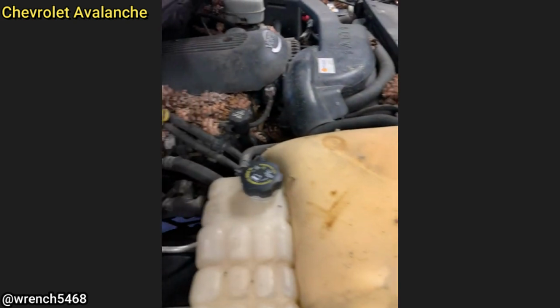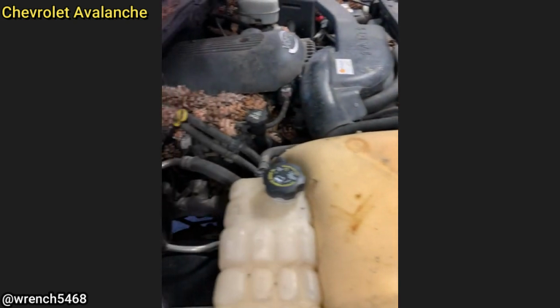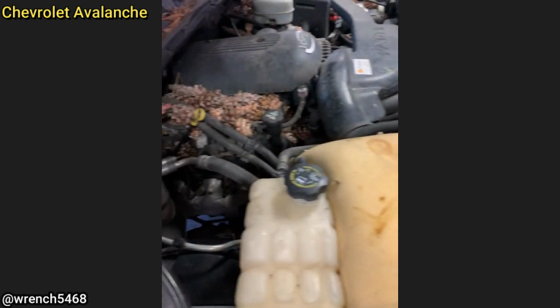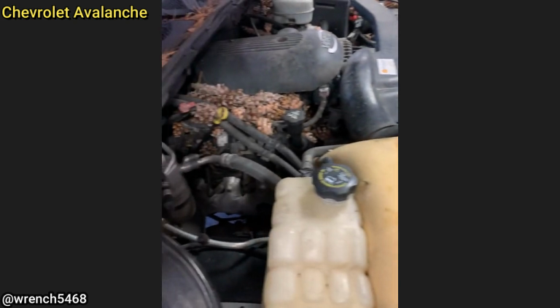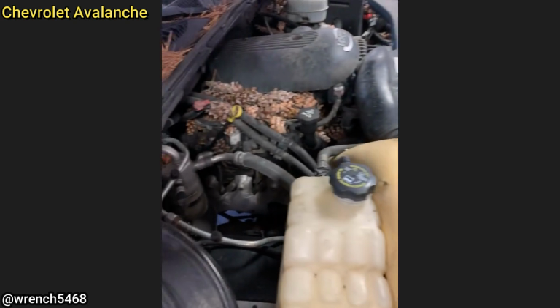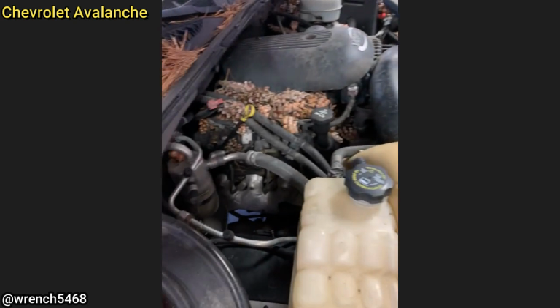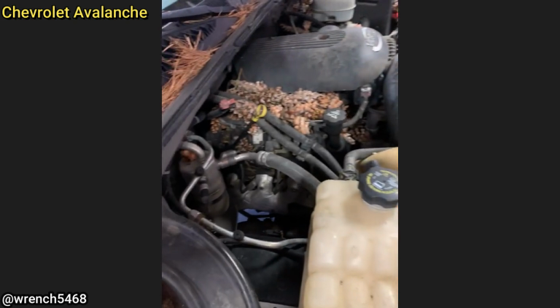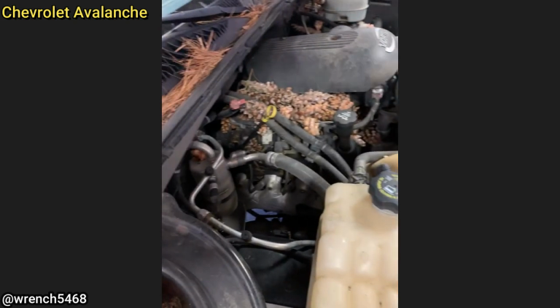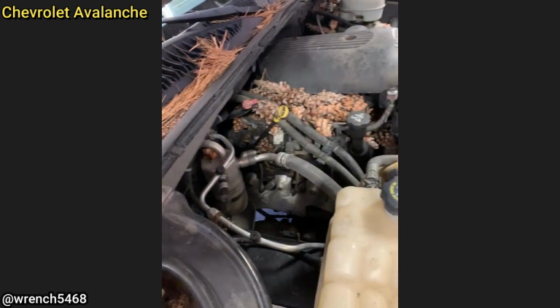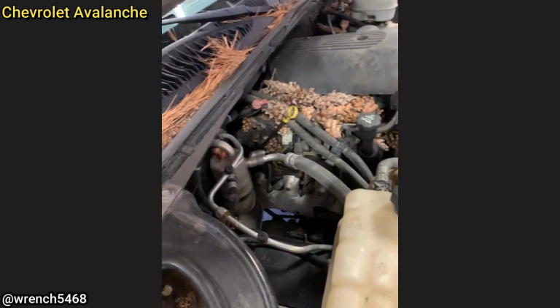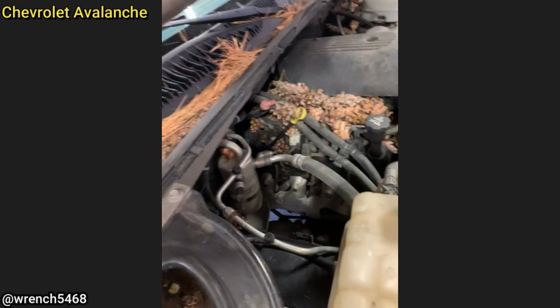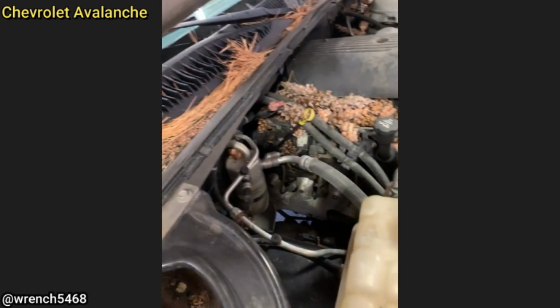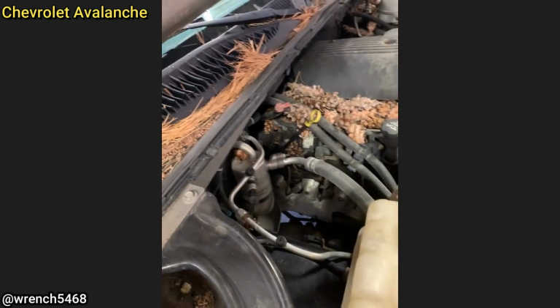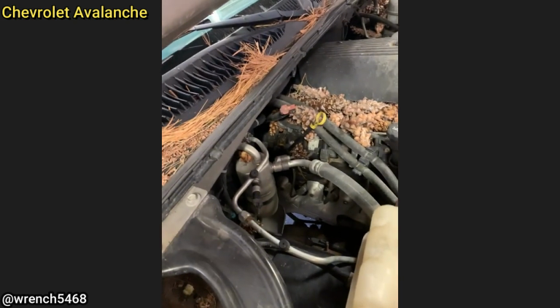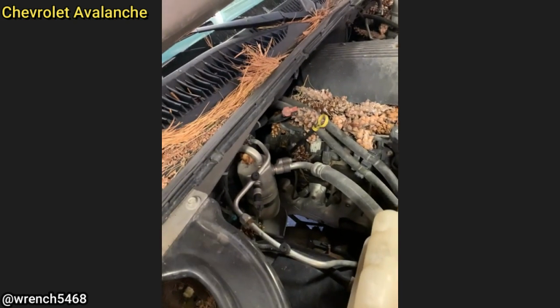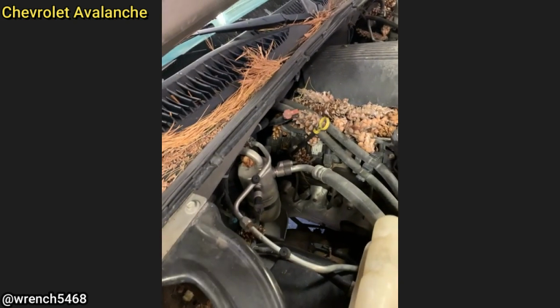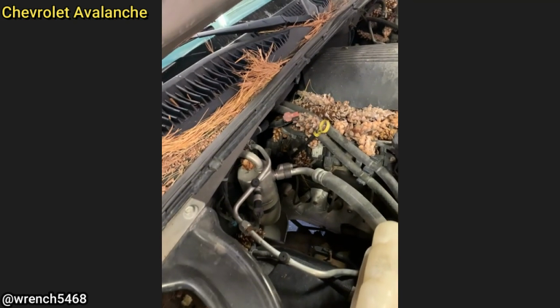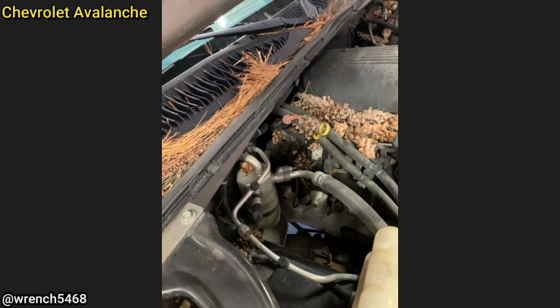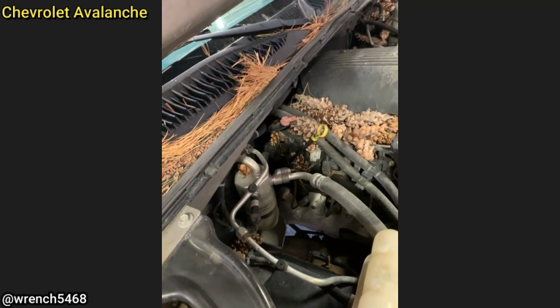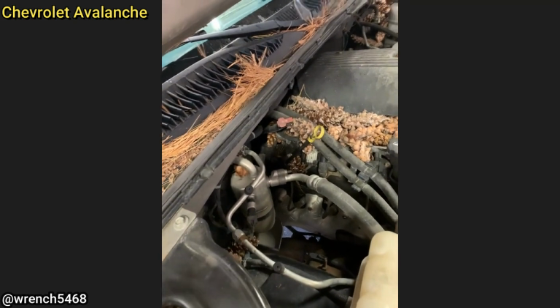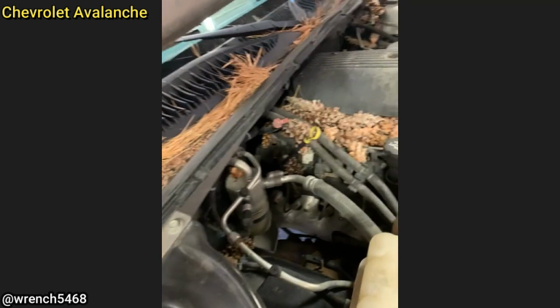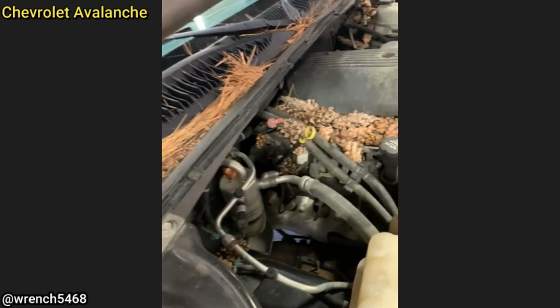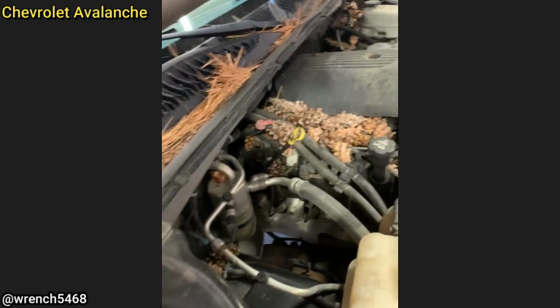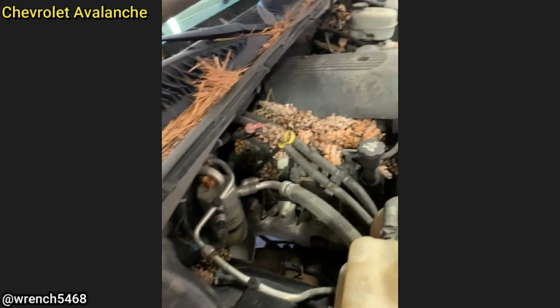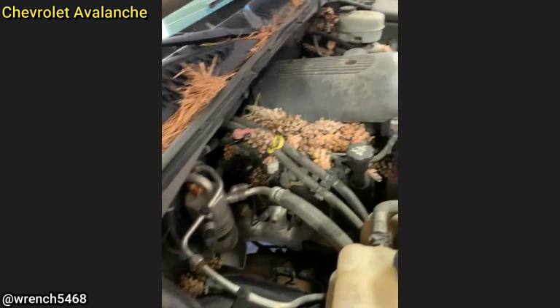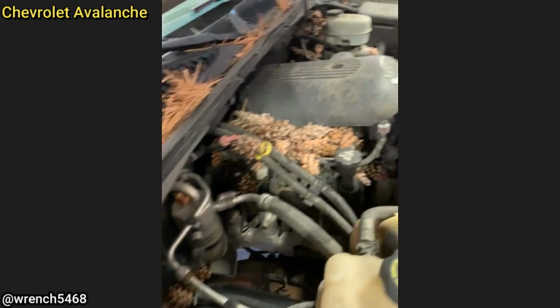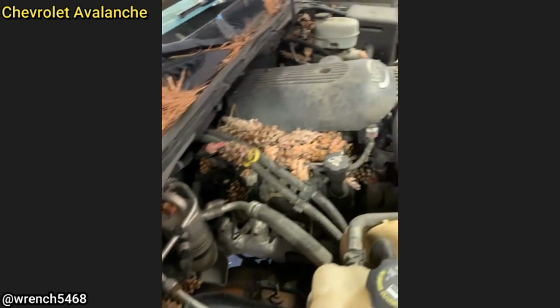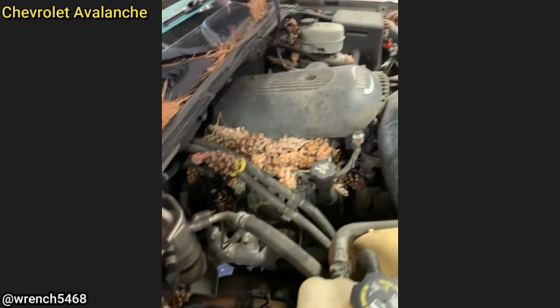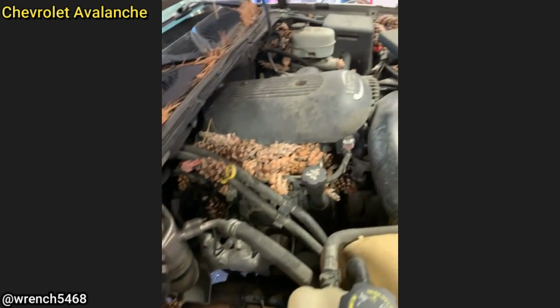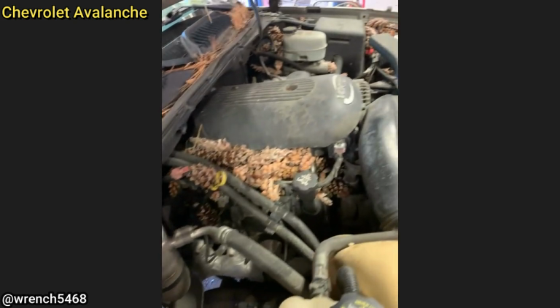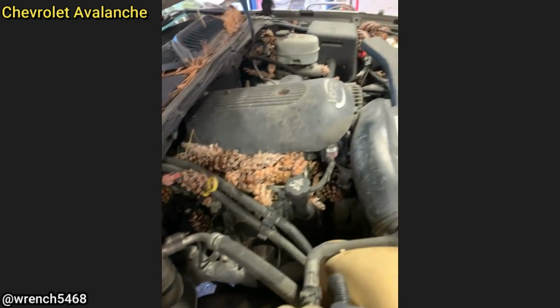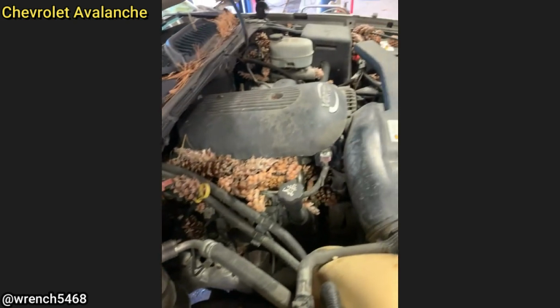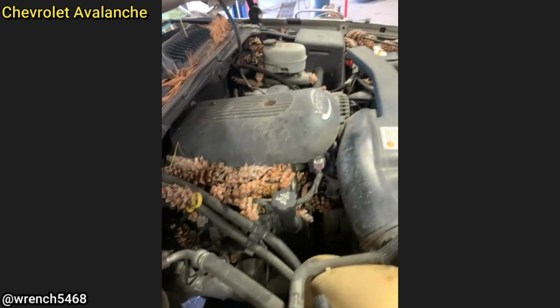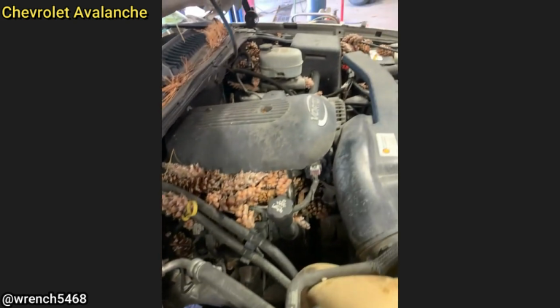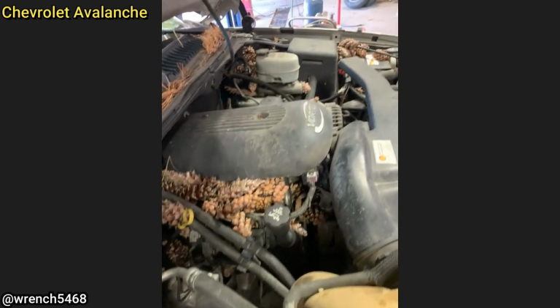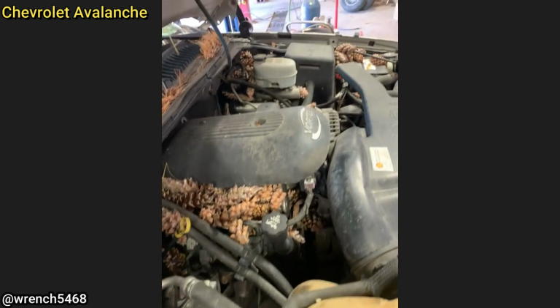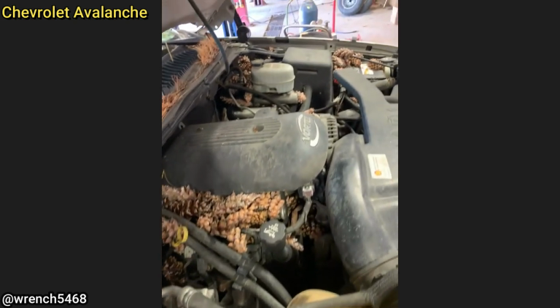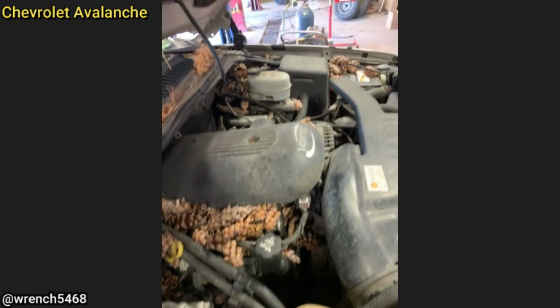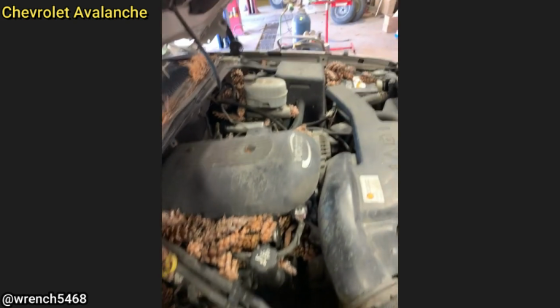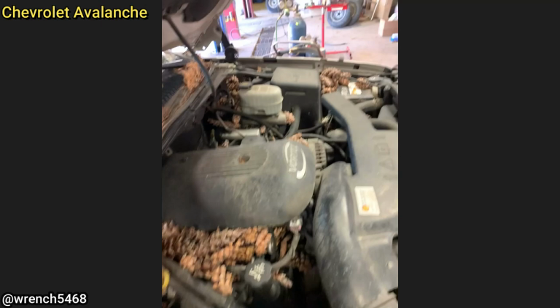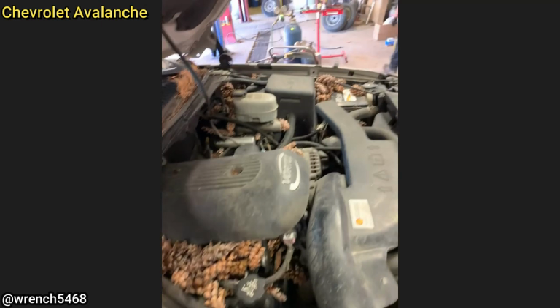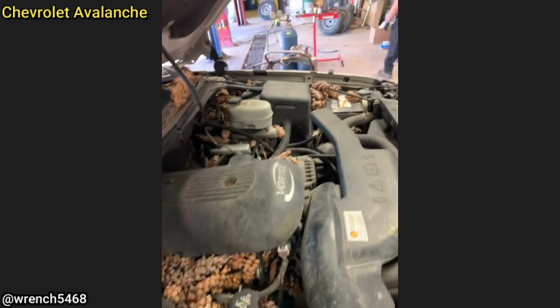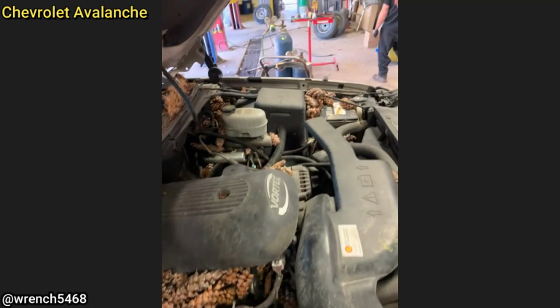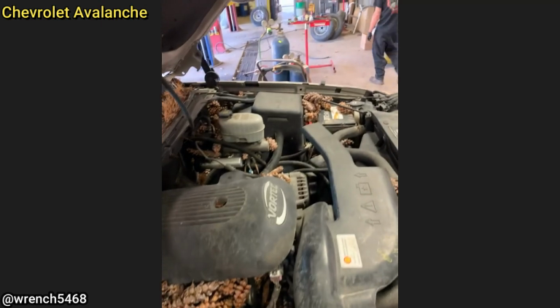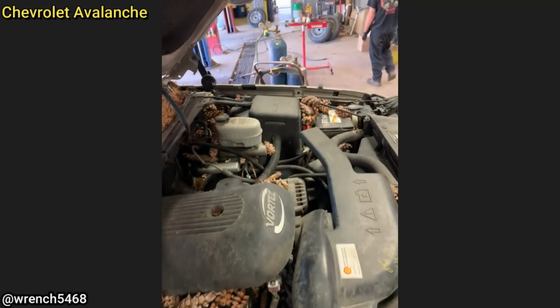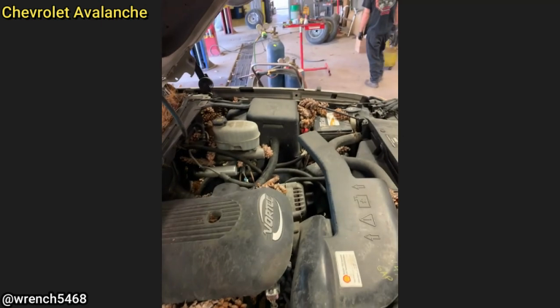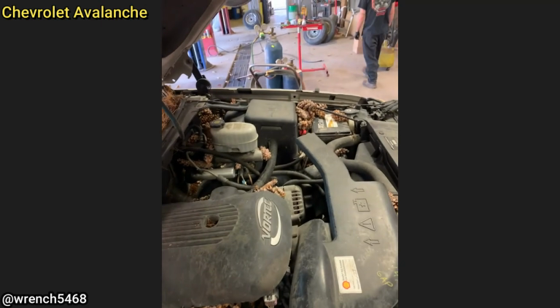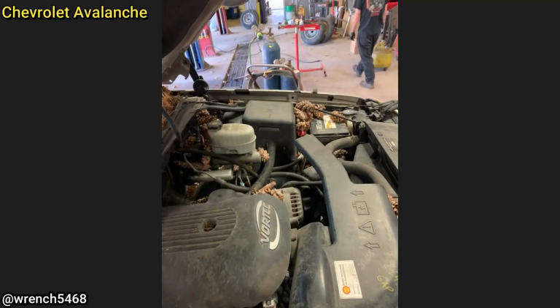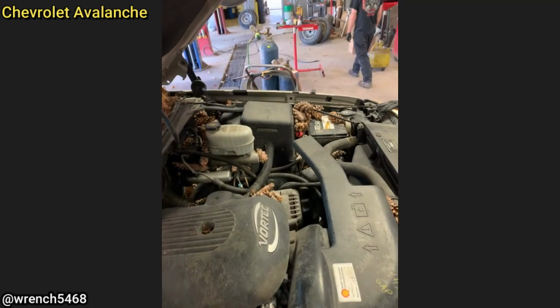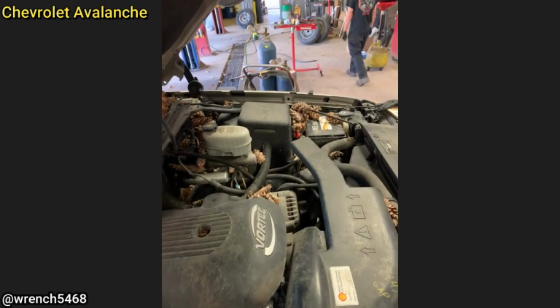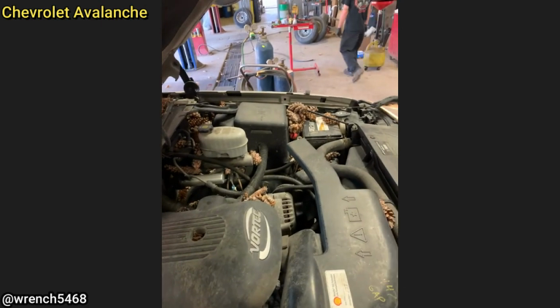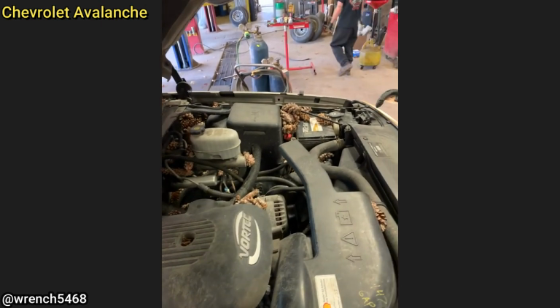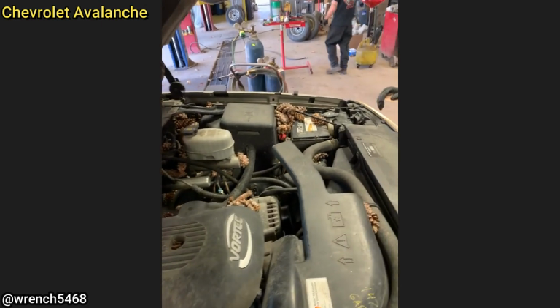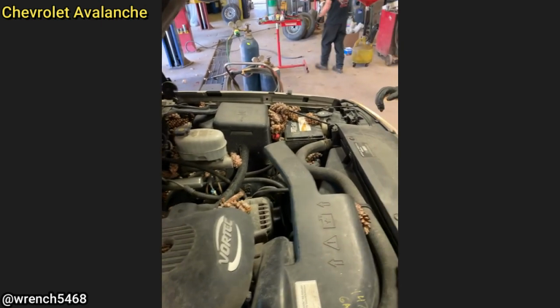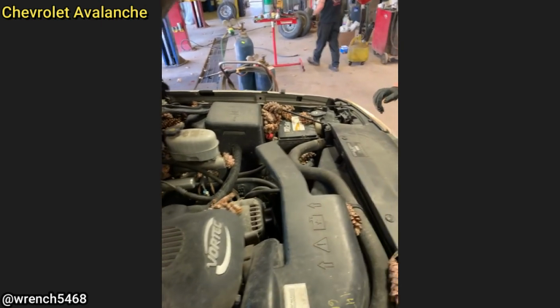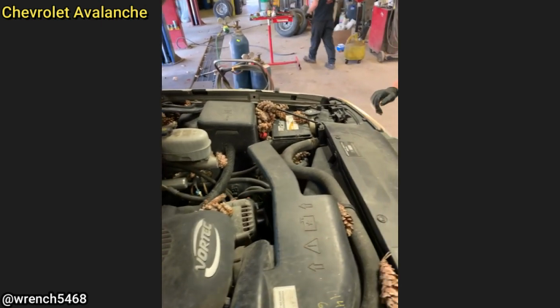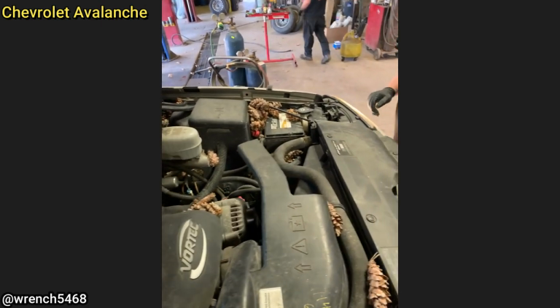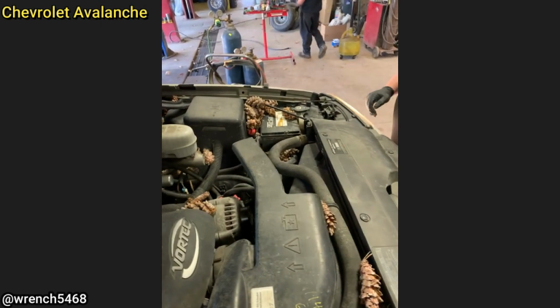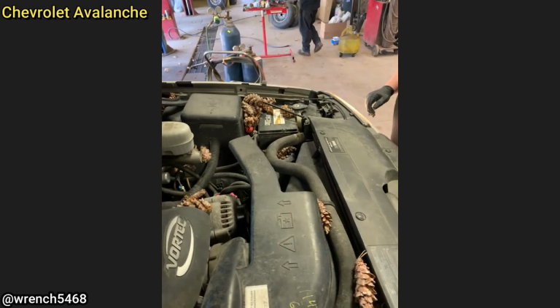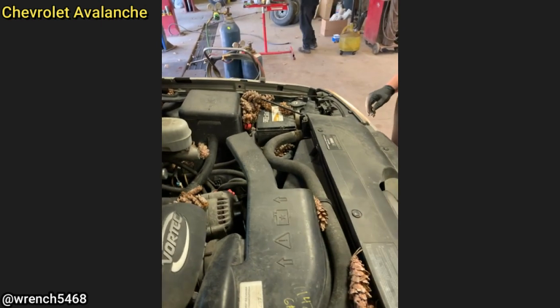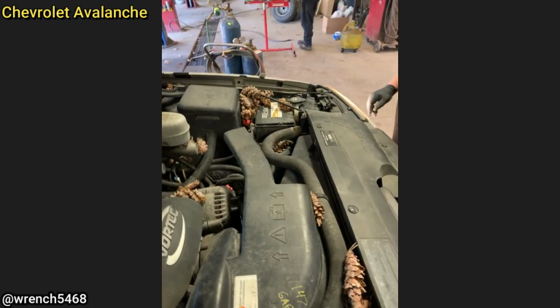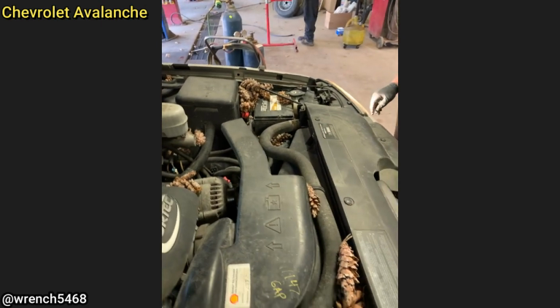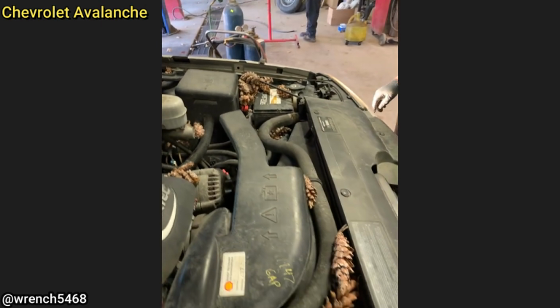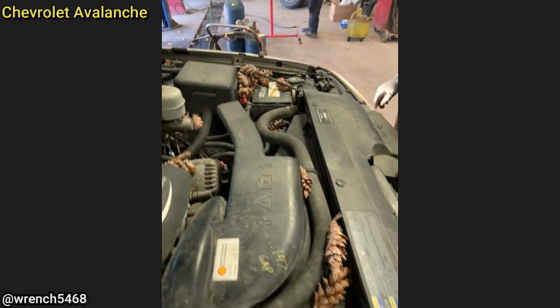Customer states there's a pine cone smell inside the cab of their truck. The customer told the mechanic they've had their truck parked for the past year and never bothered to check under the hood.